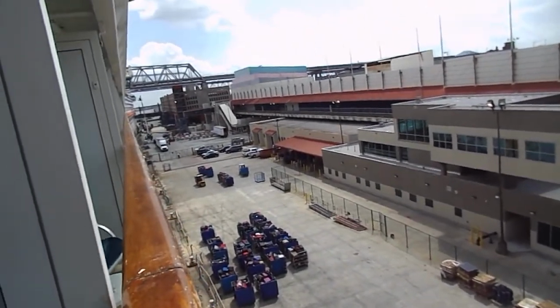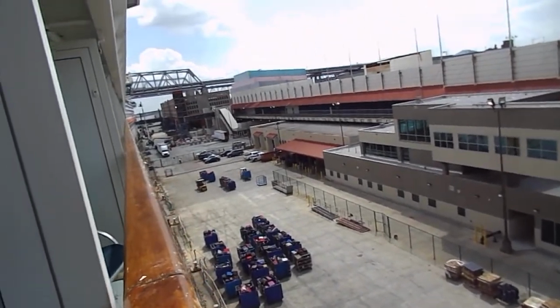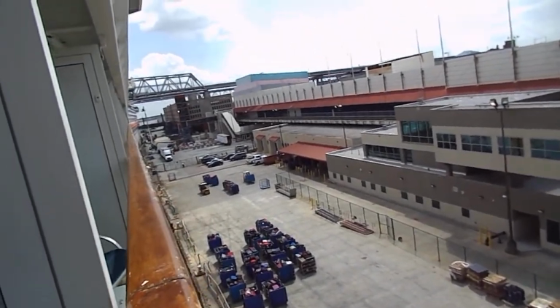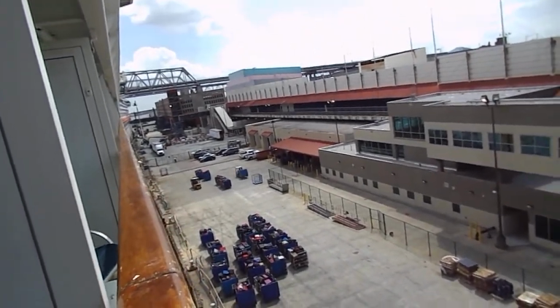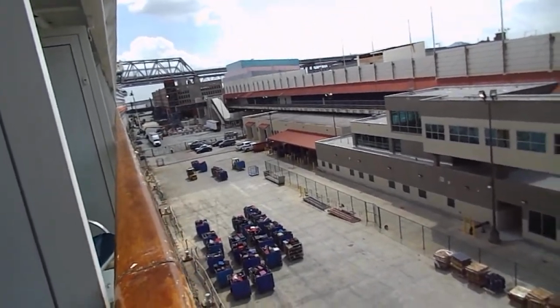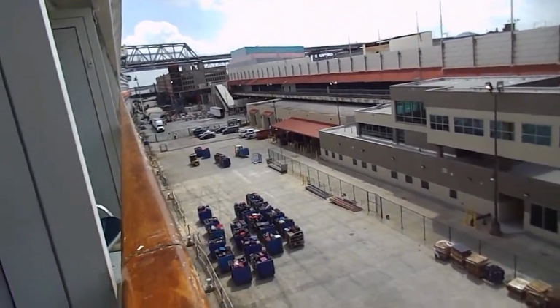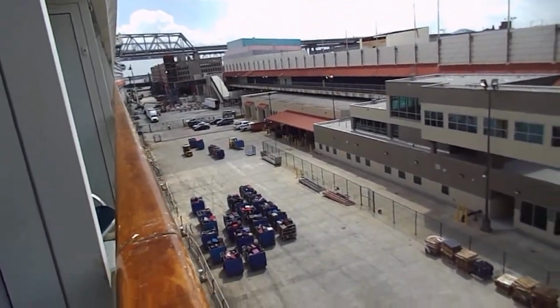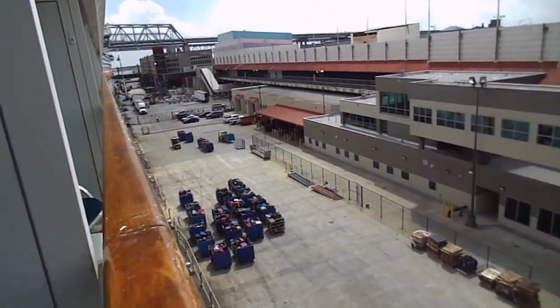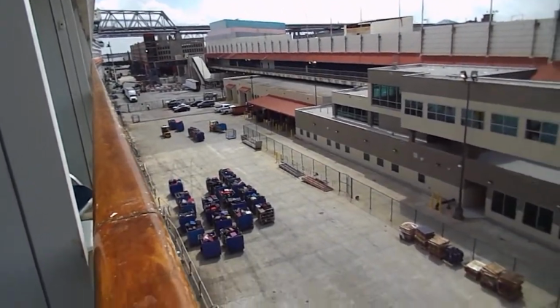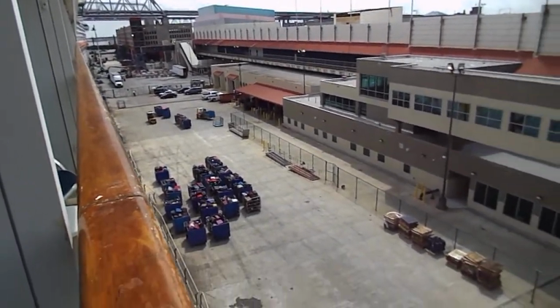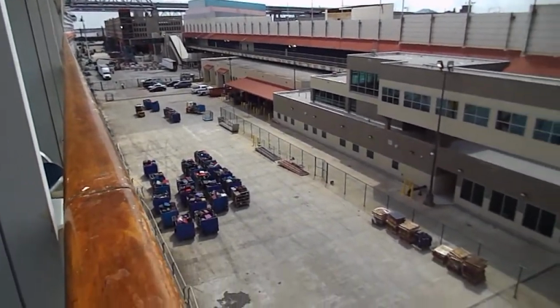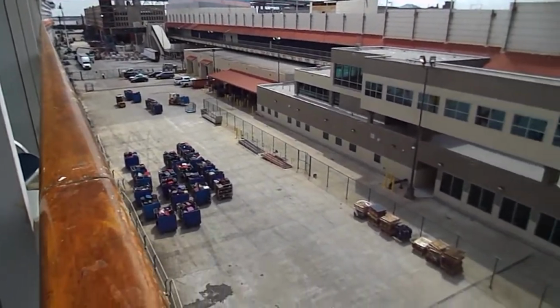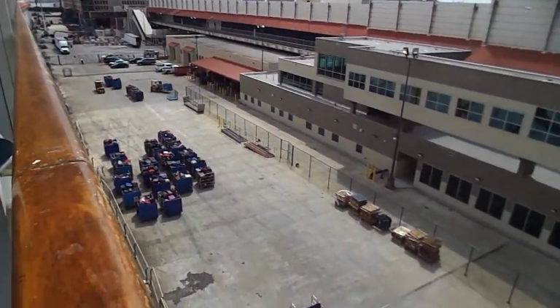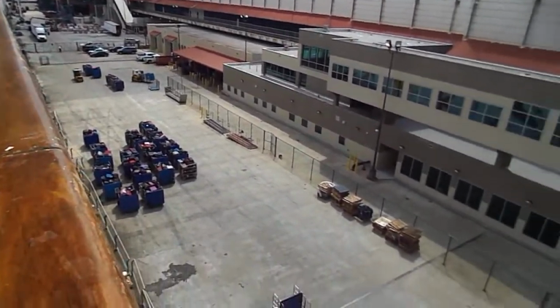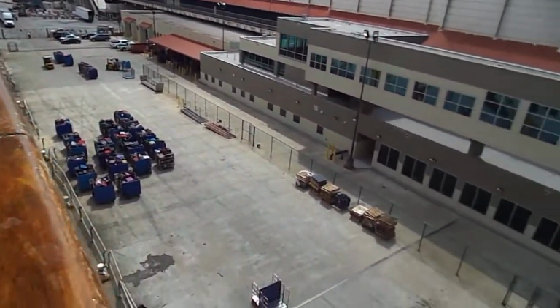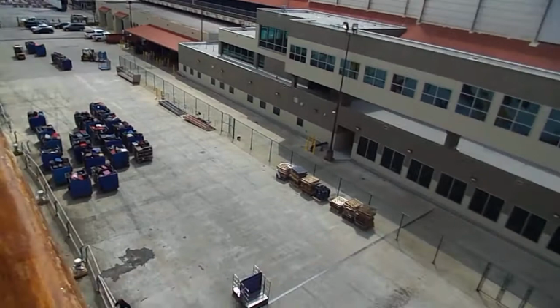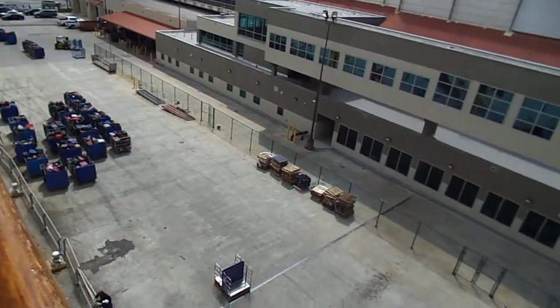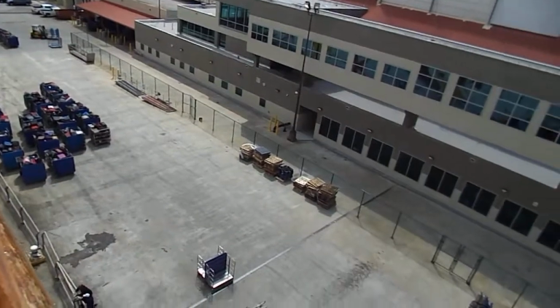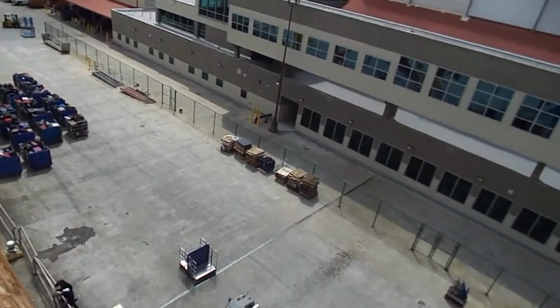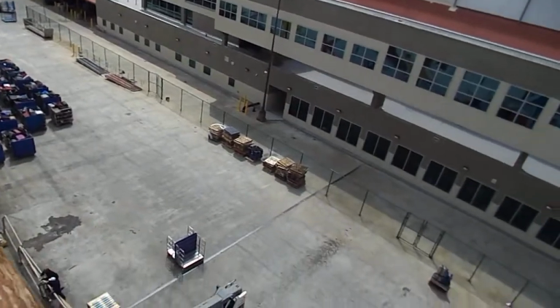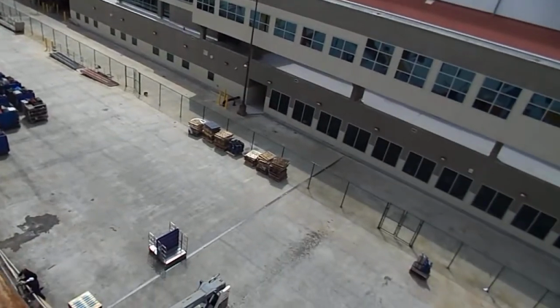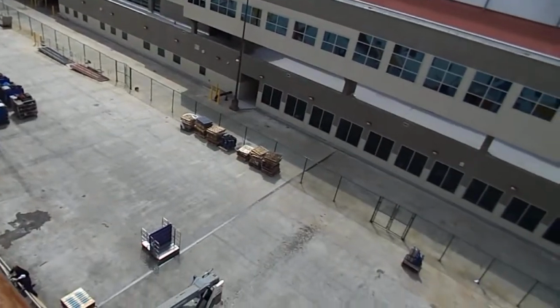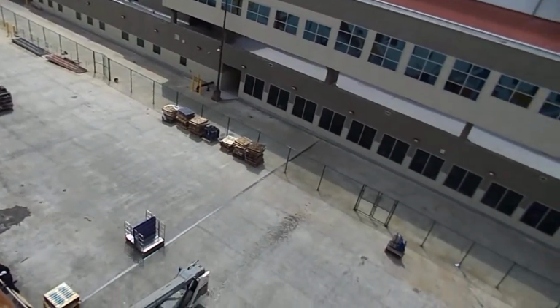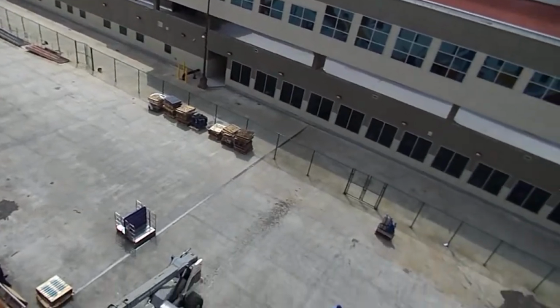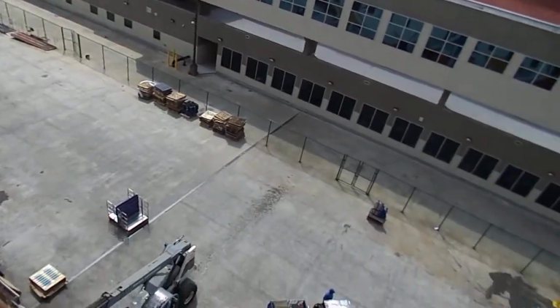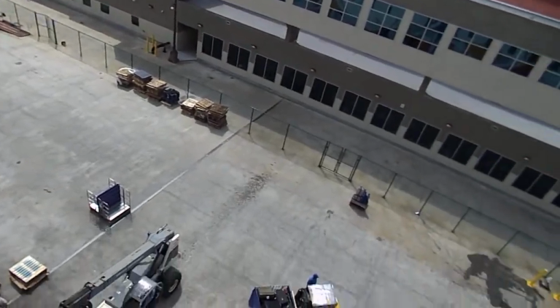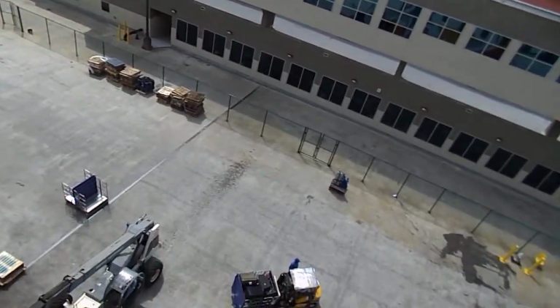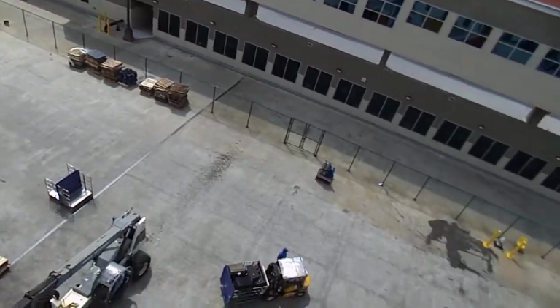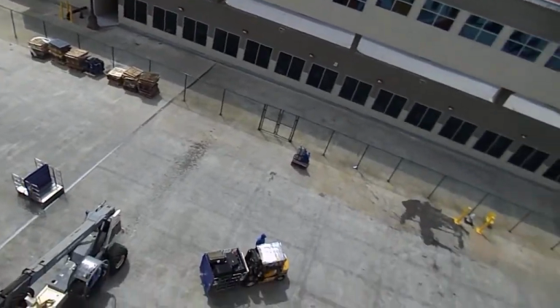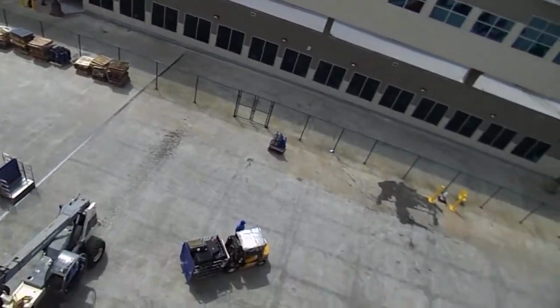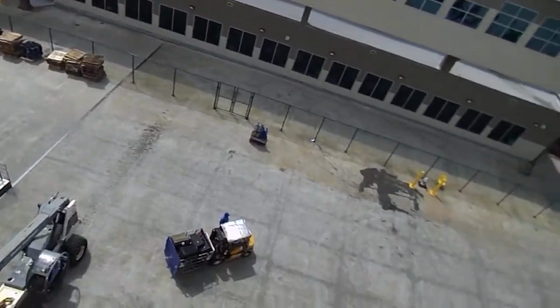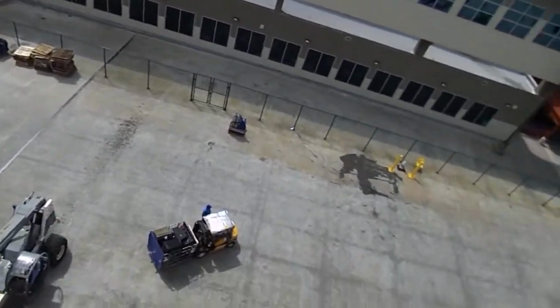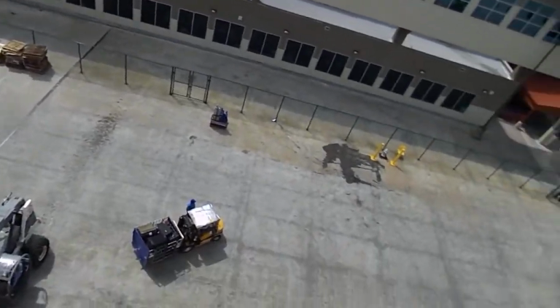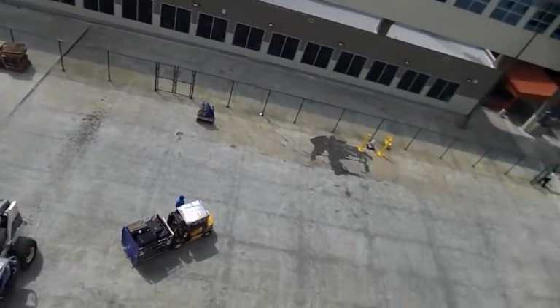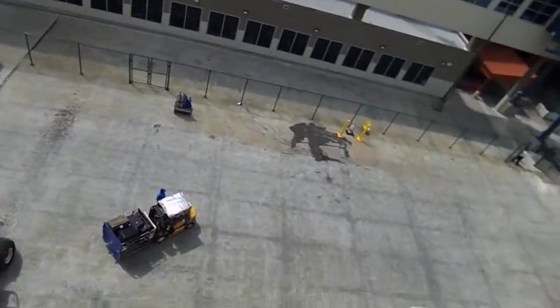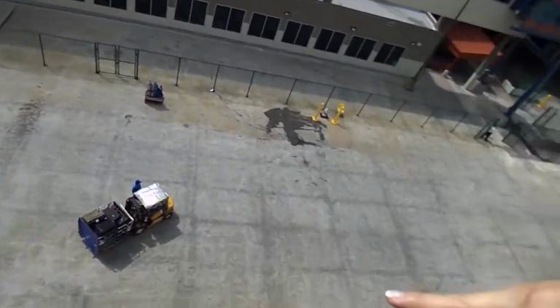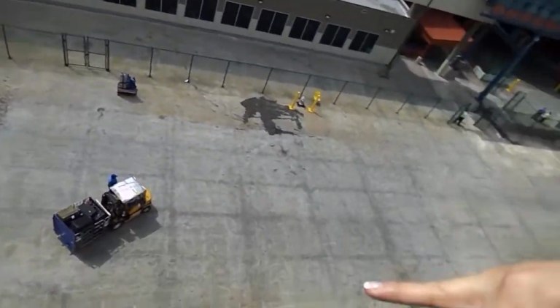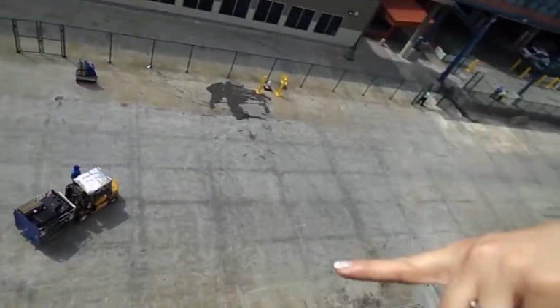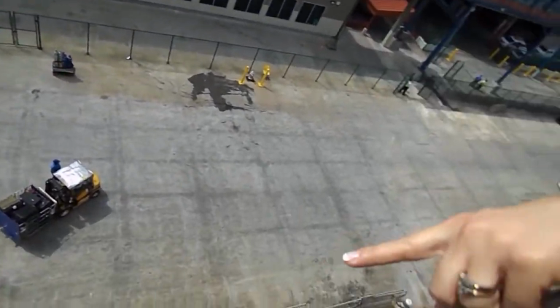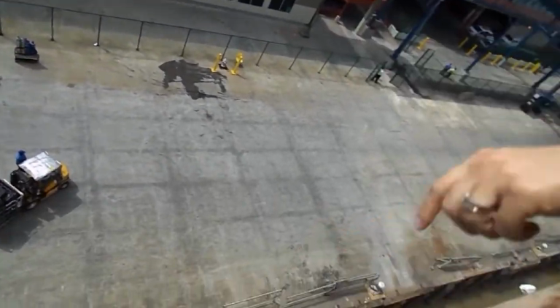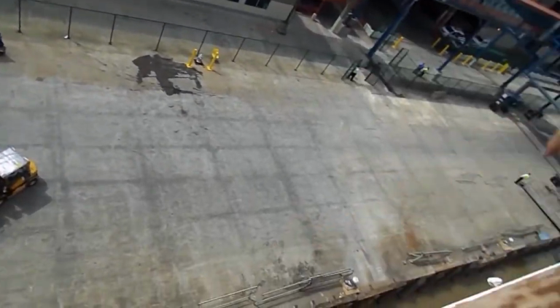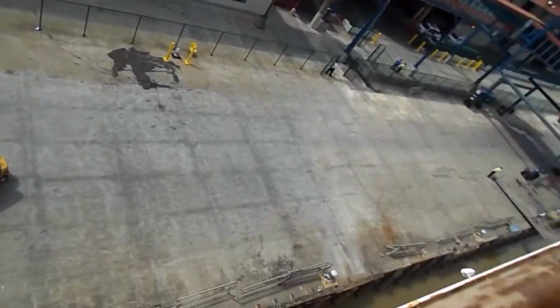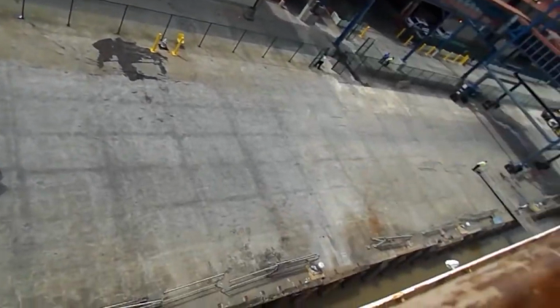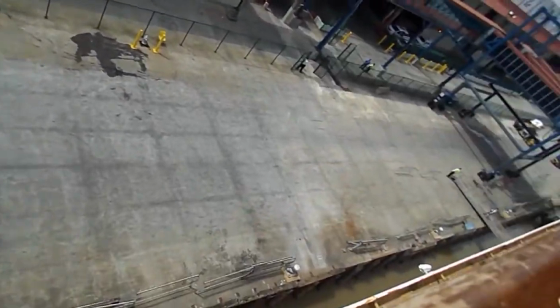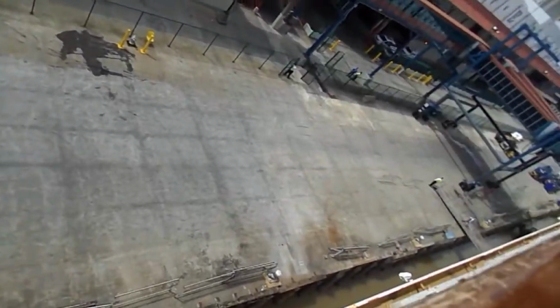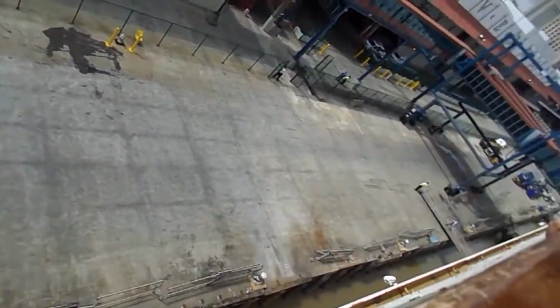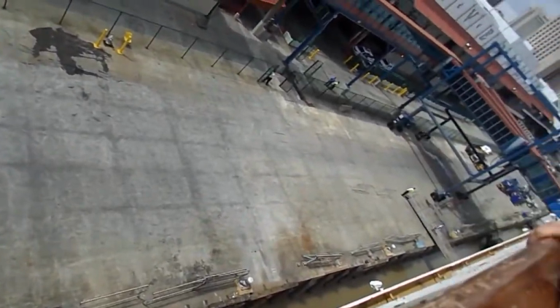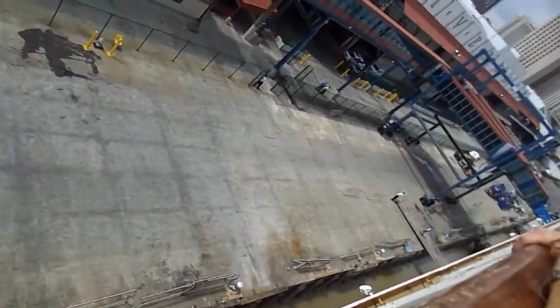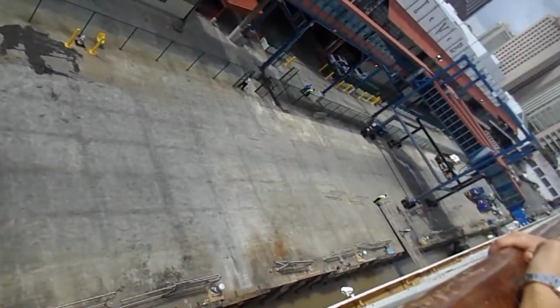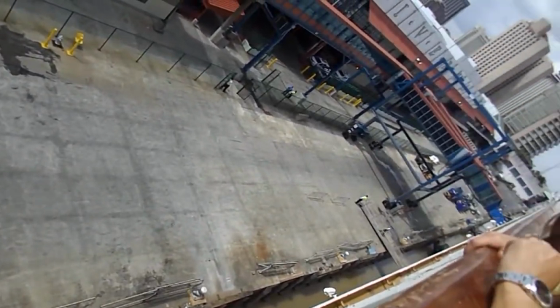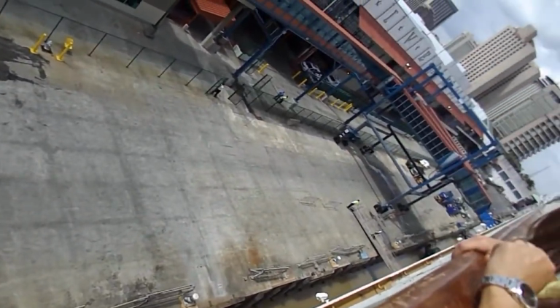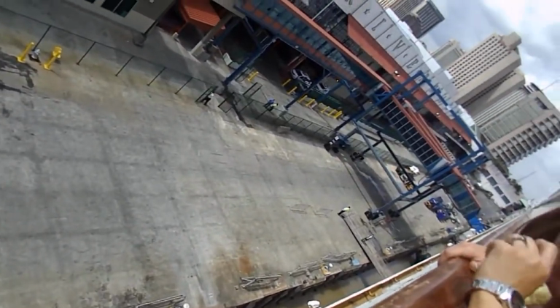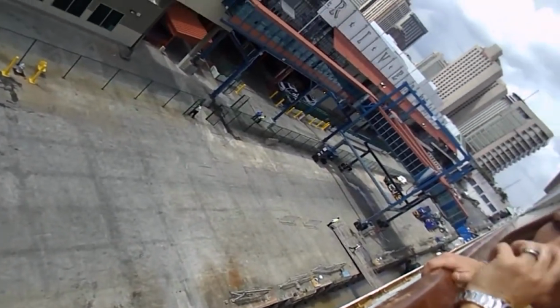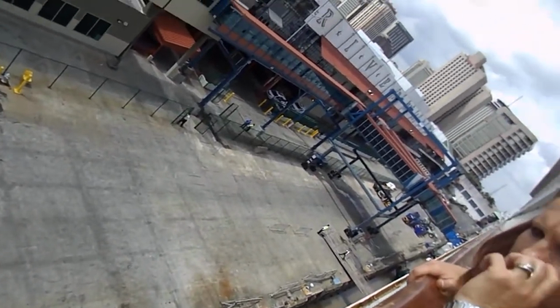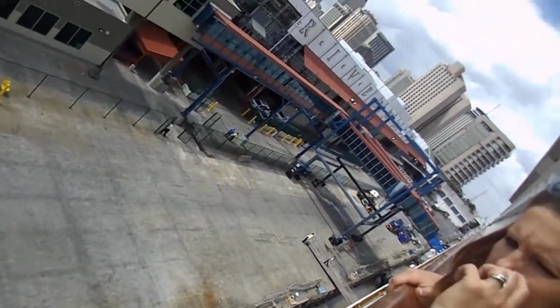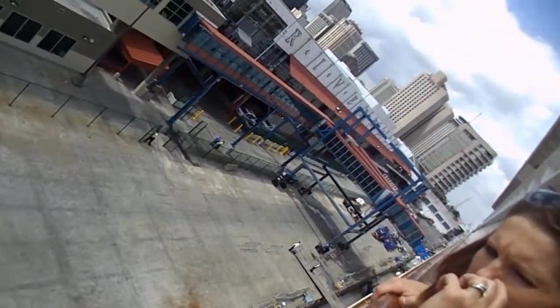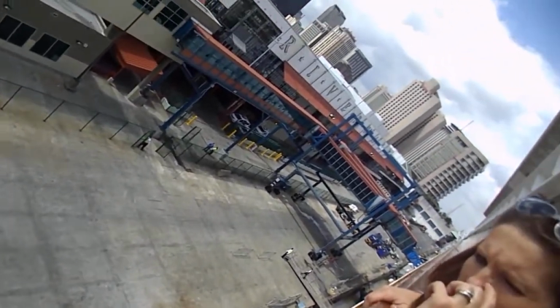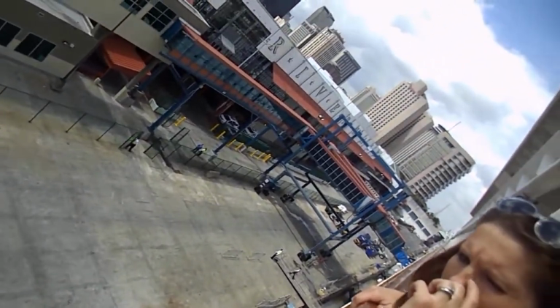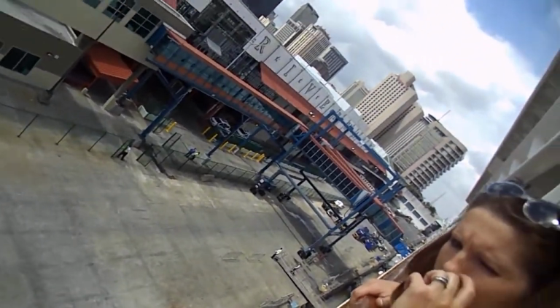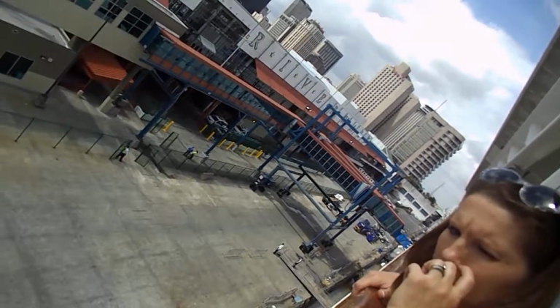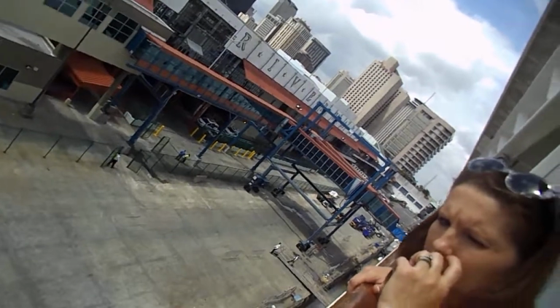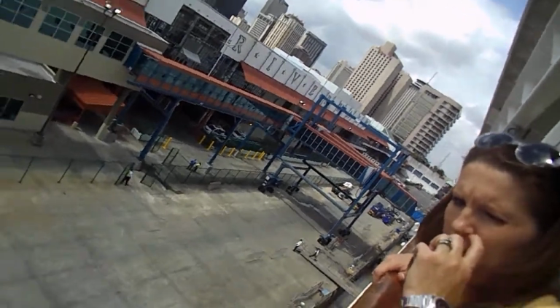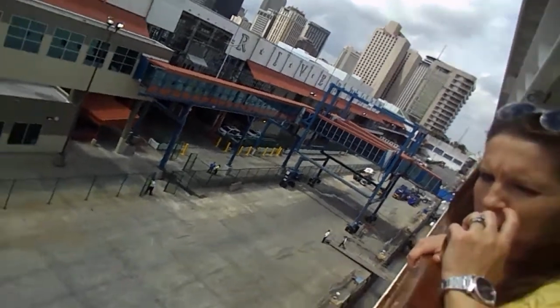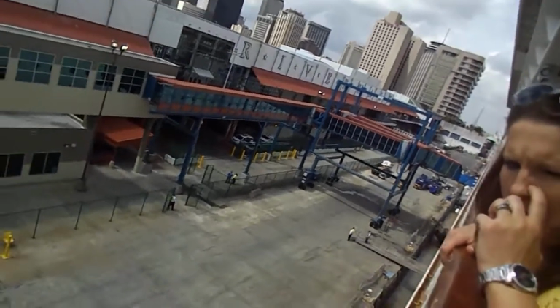There's our luggage right there. You see it? Yeah, it's on the first one. I see the bag anyway.